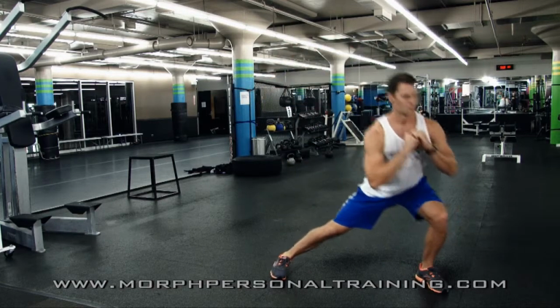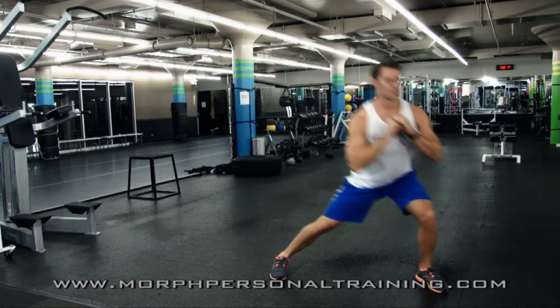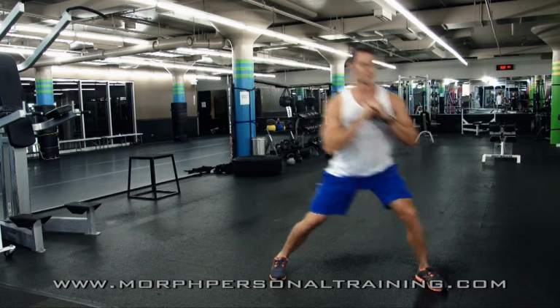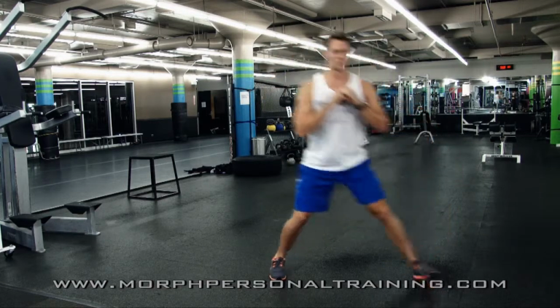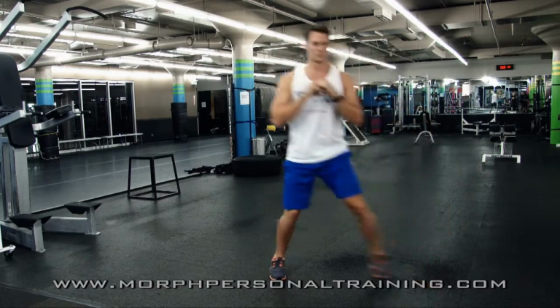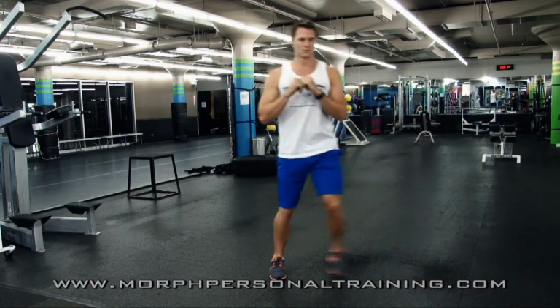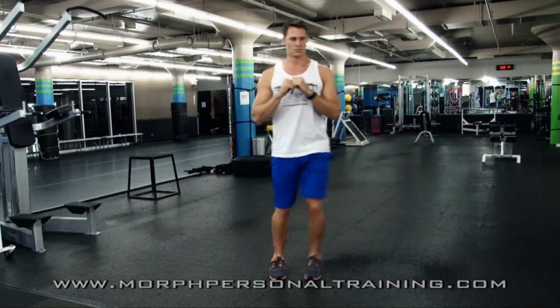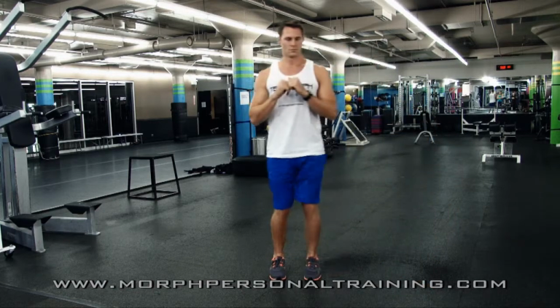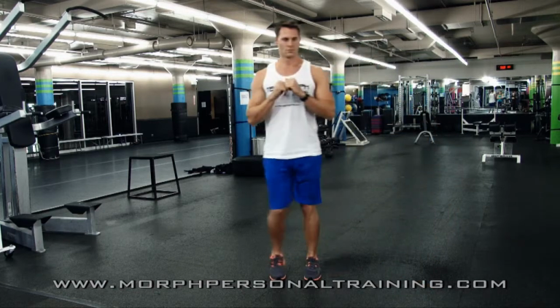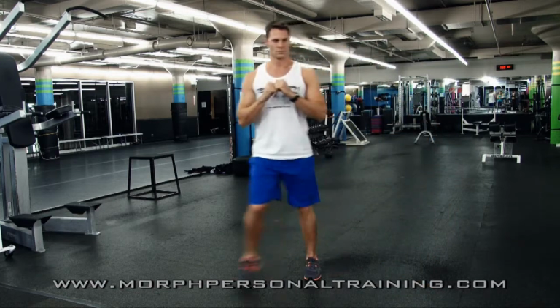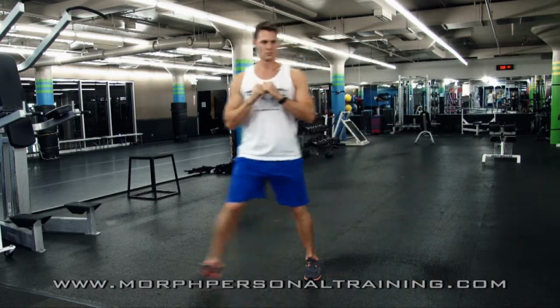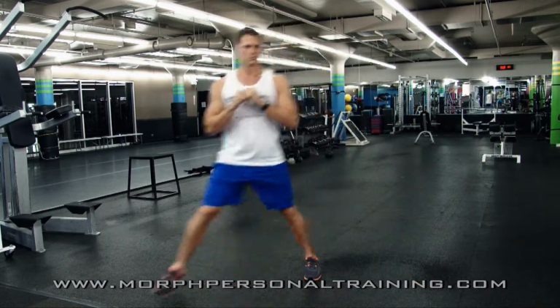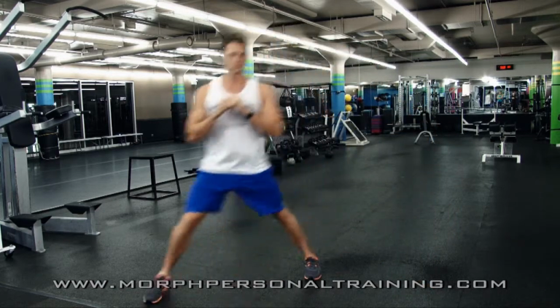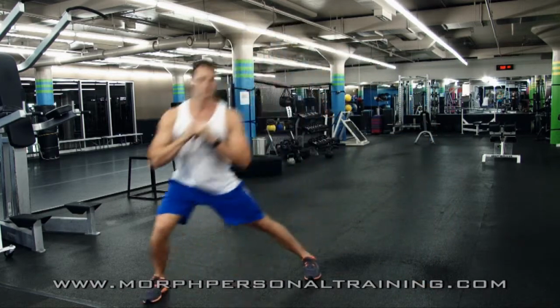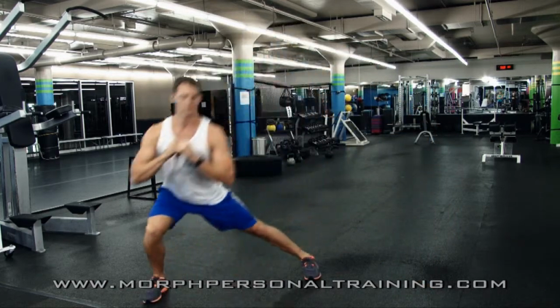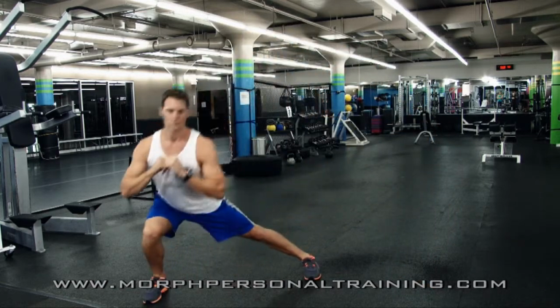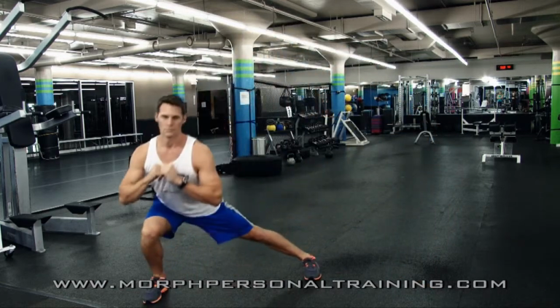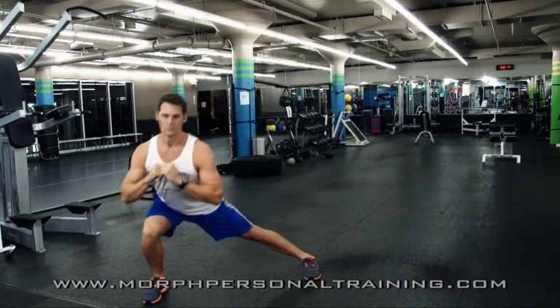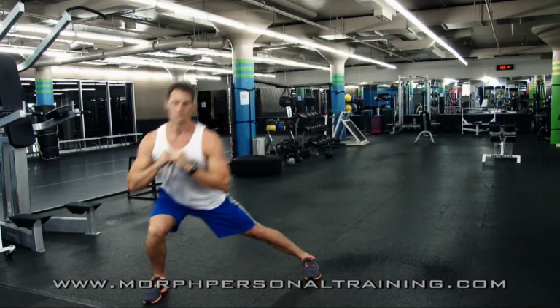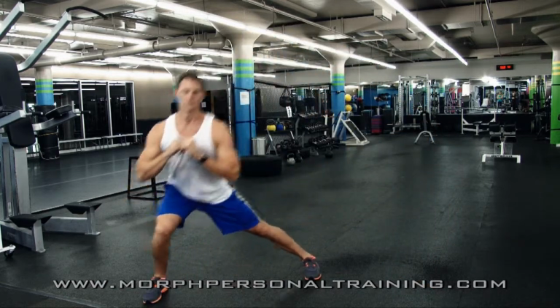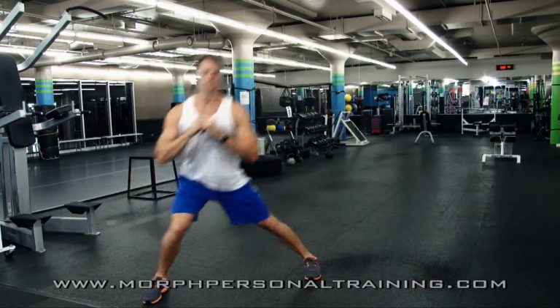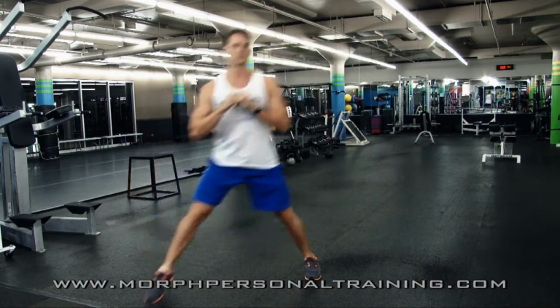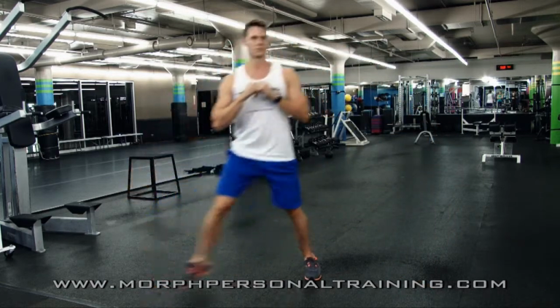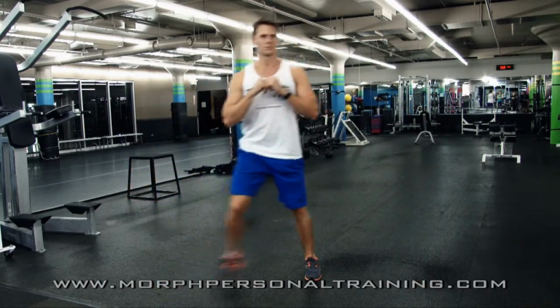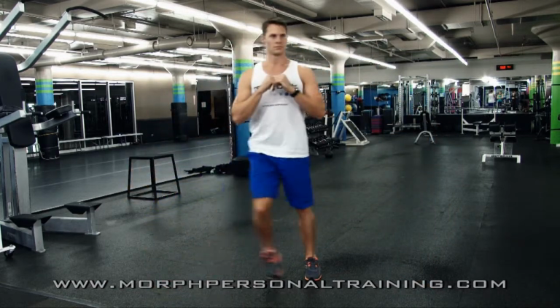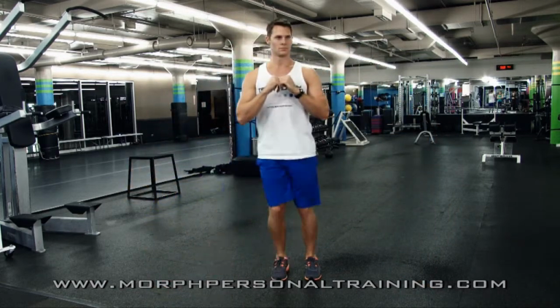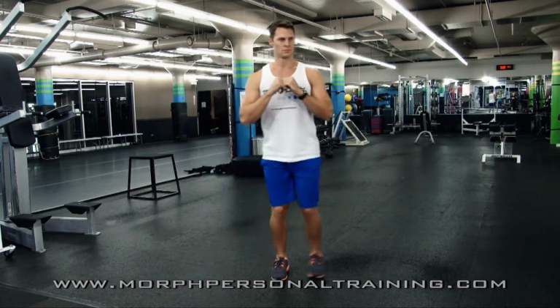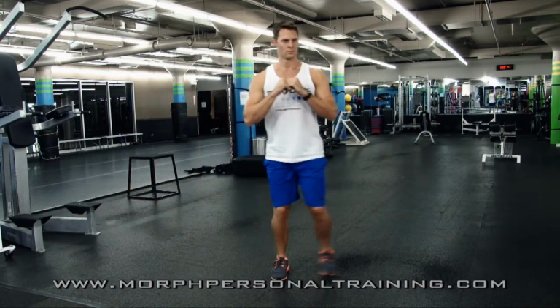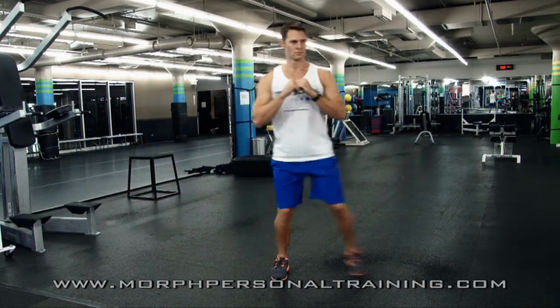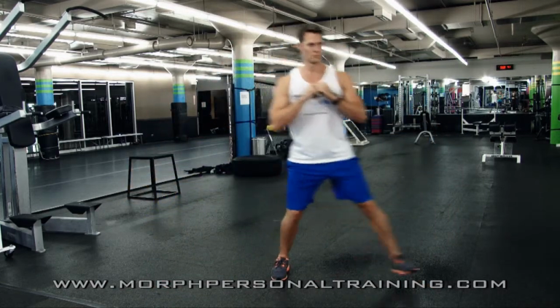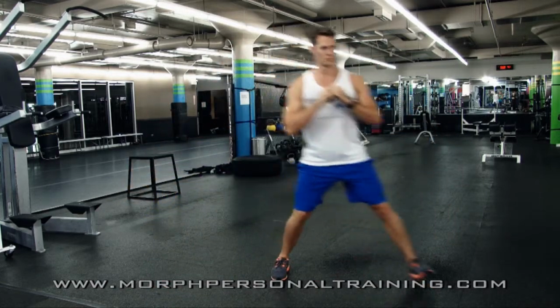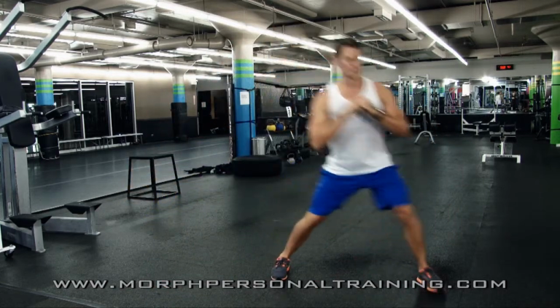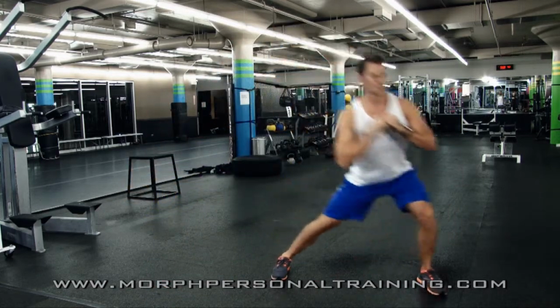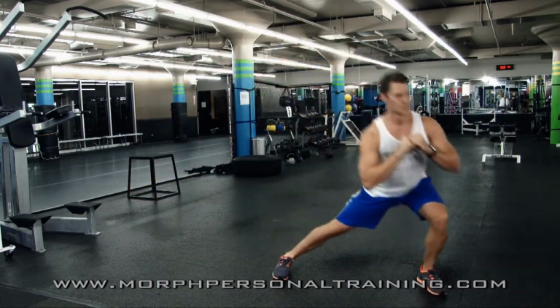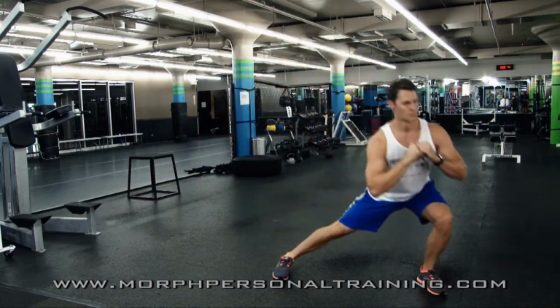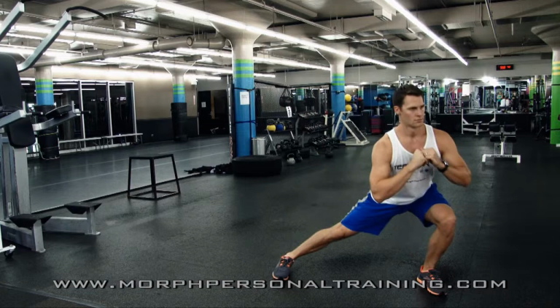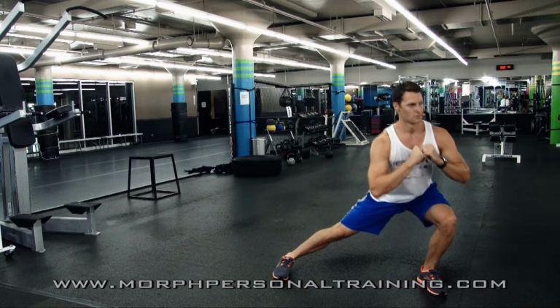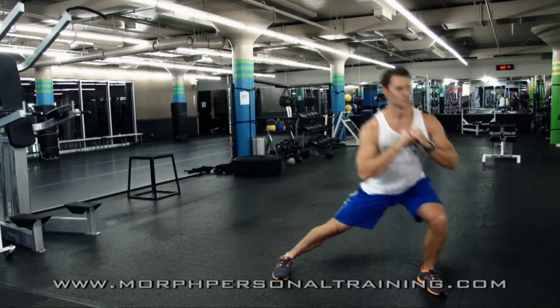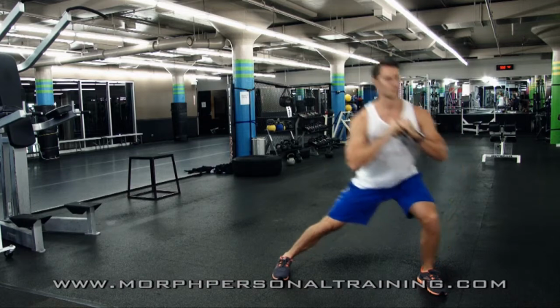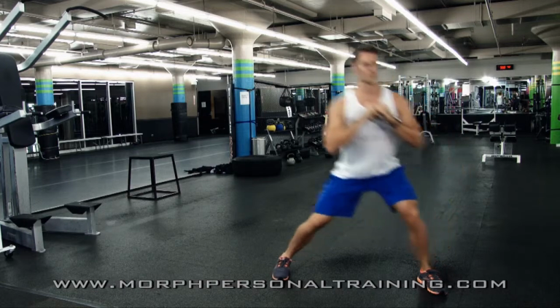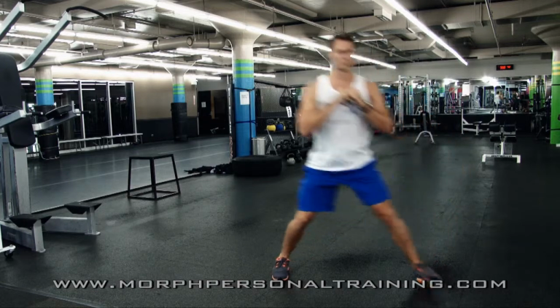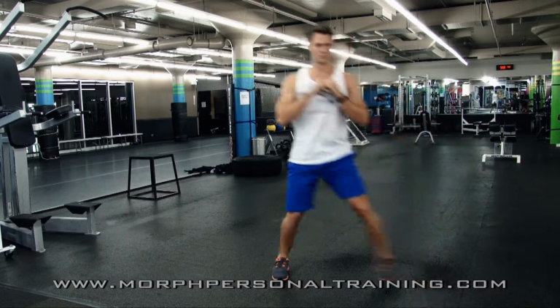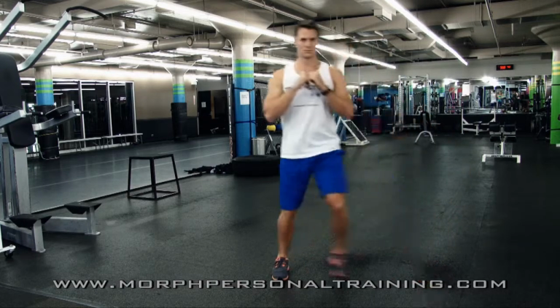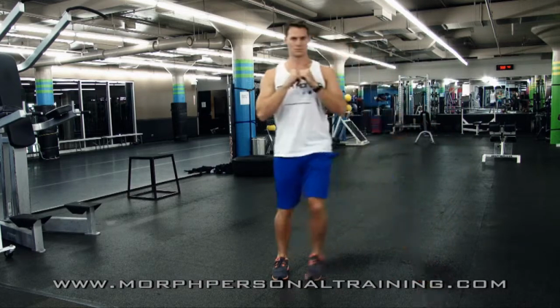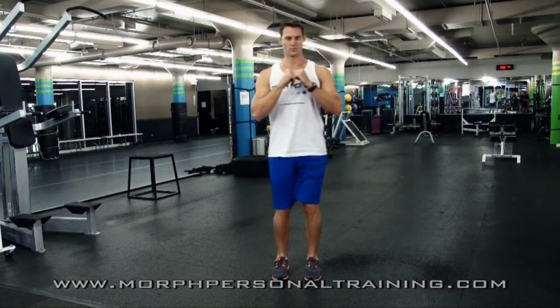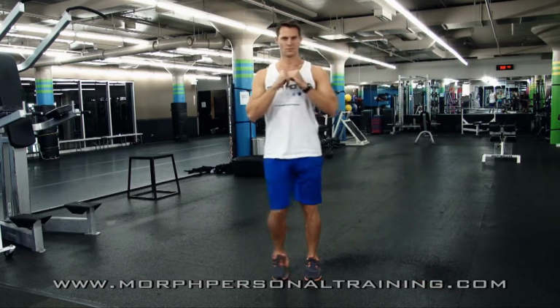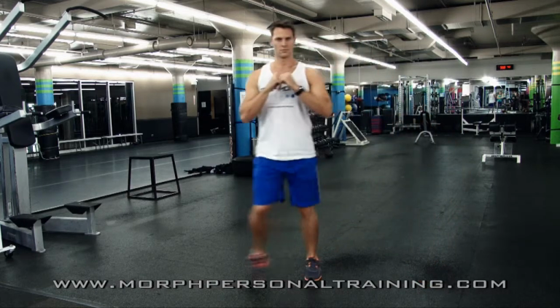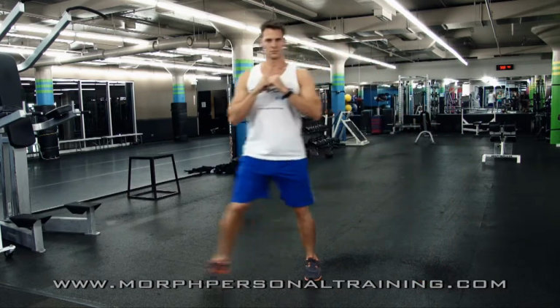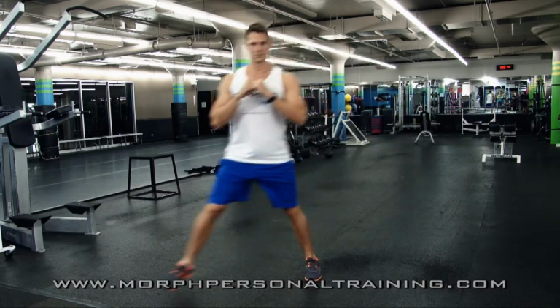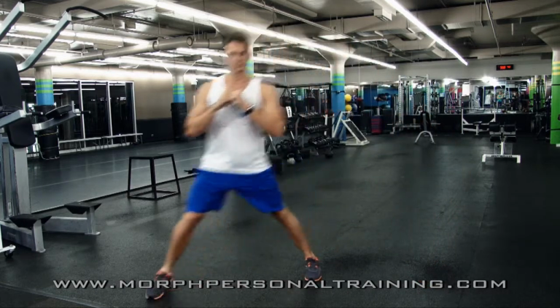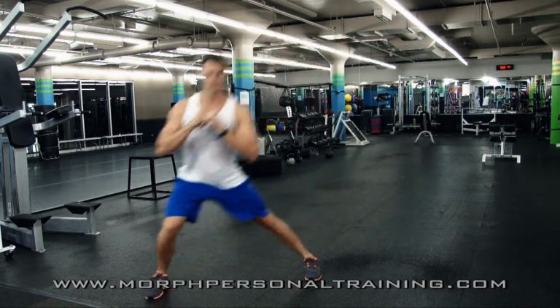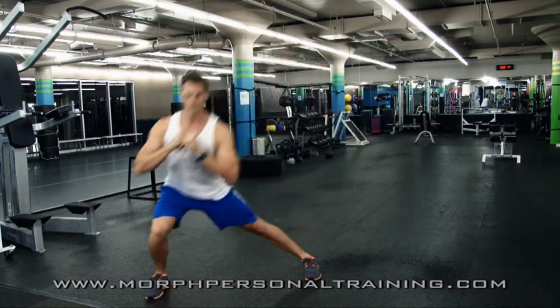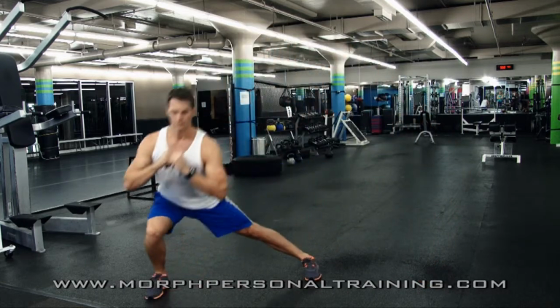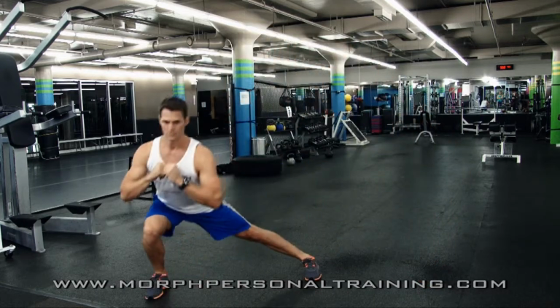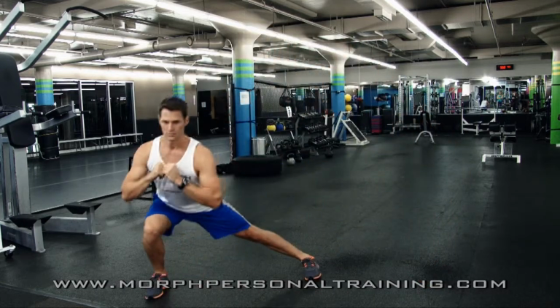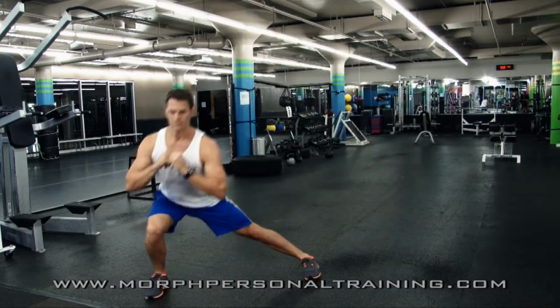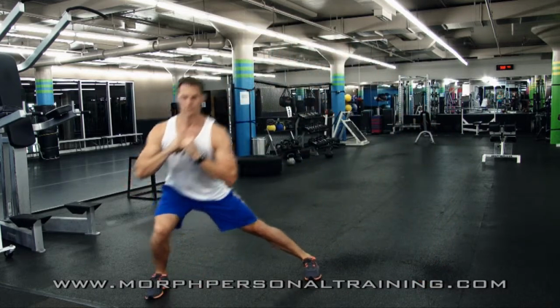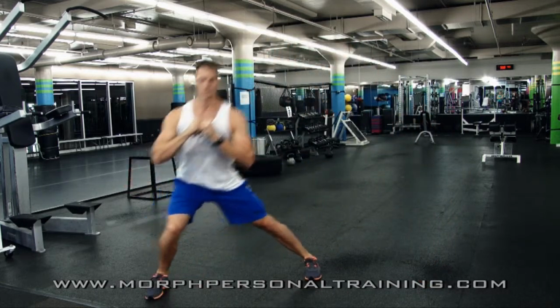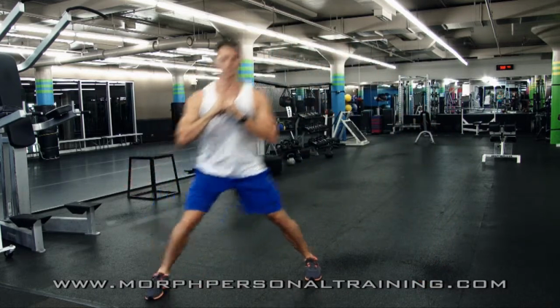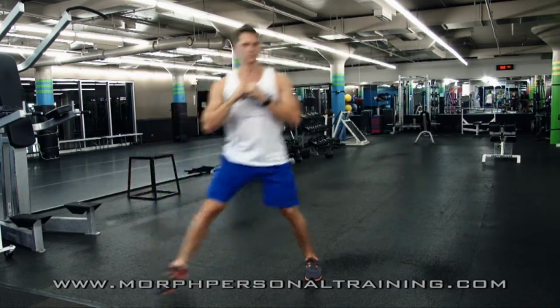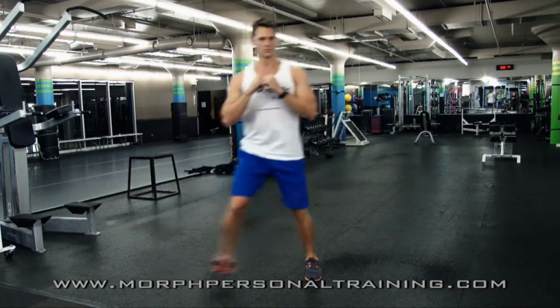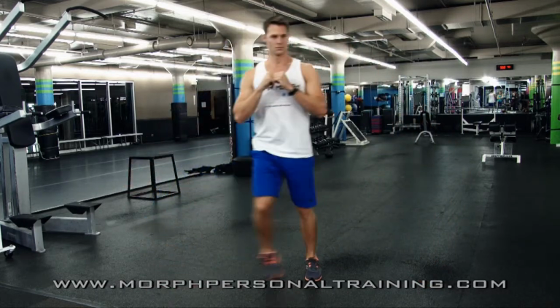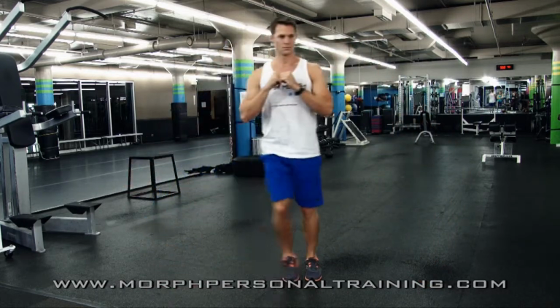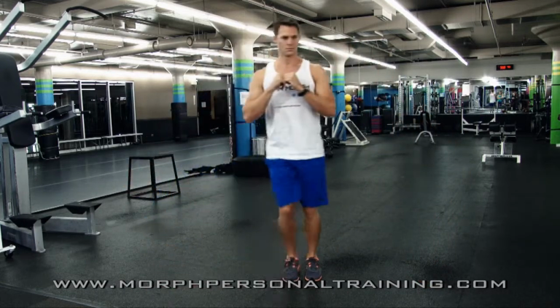As always, the butt is being worked. And like with any other lunge, keep the chin up, the chest forward, the shoulders back, tight core.